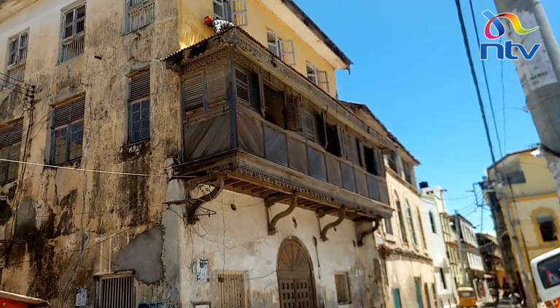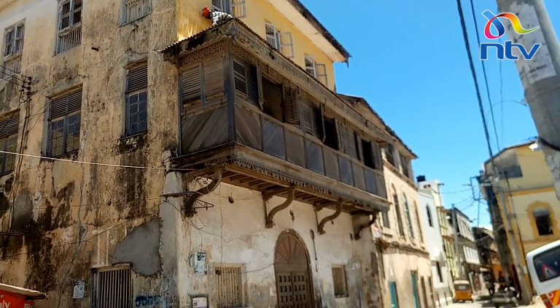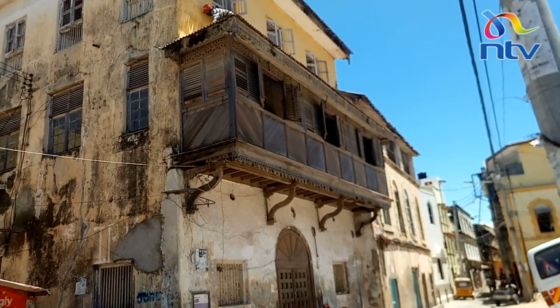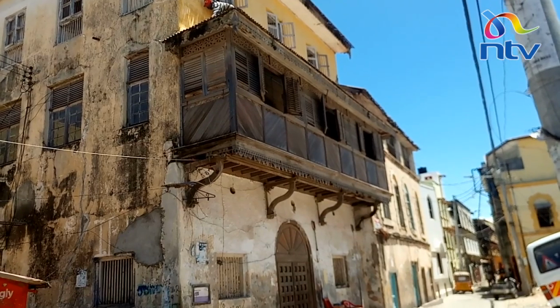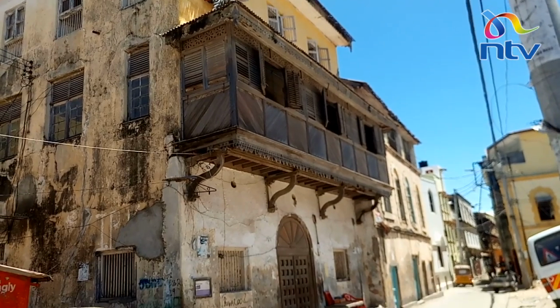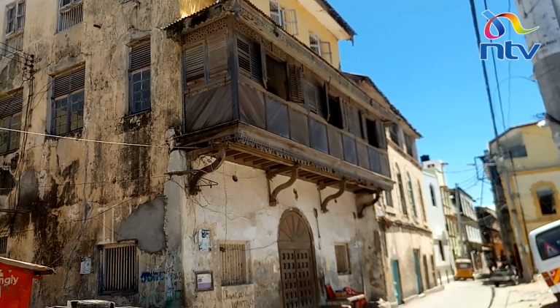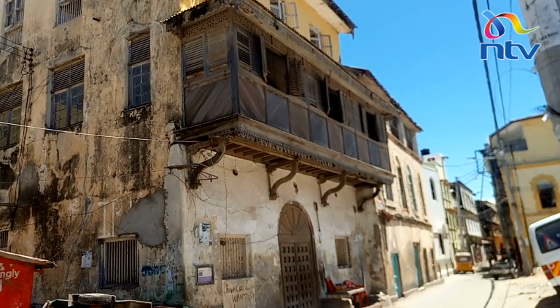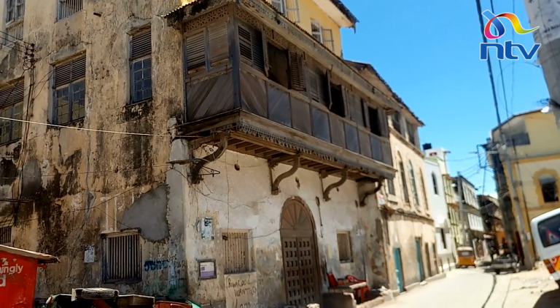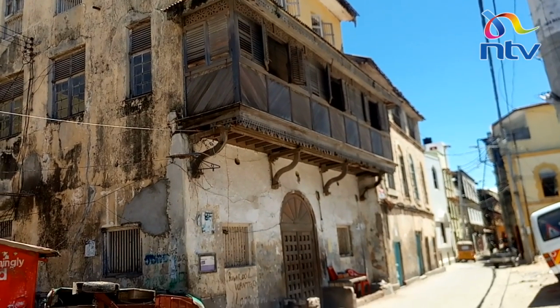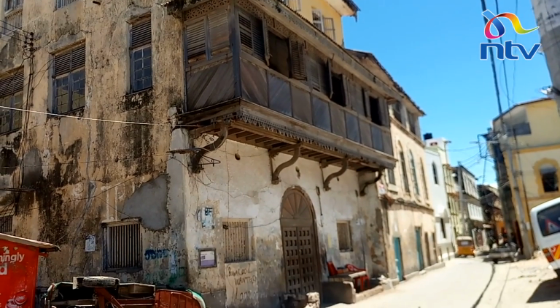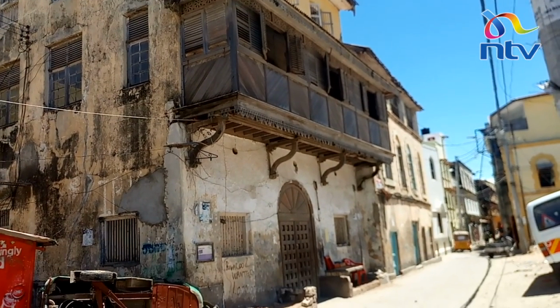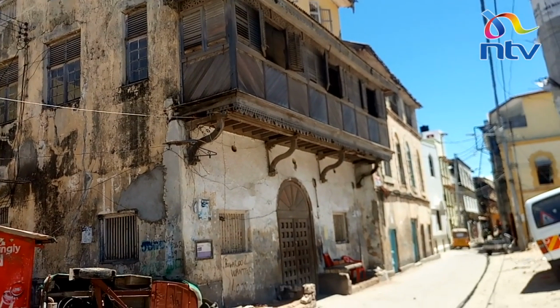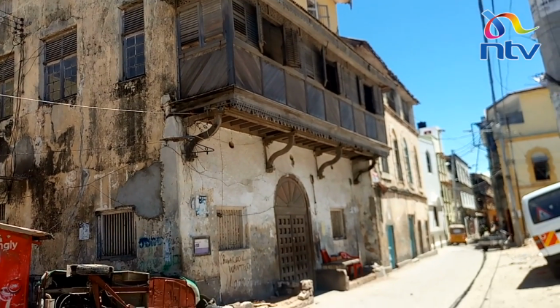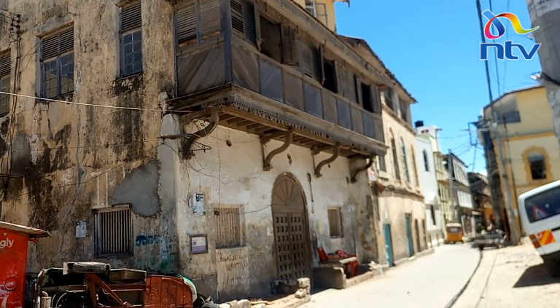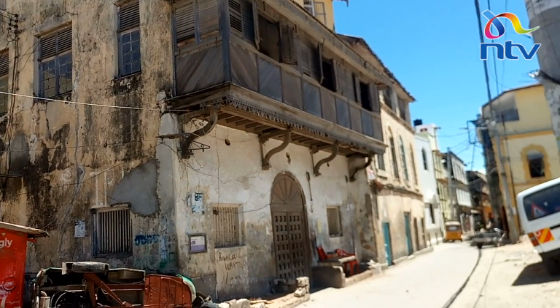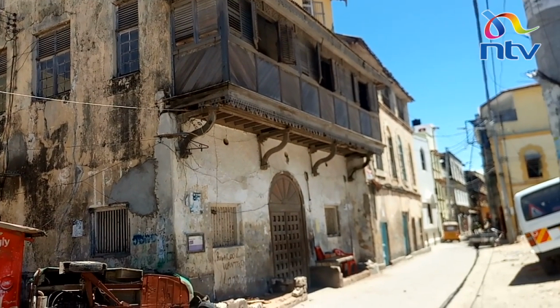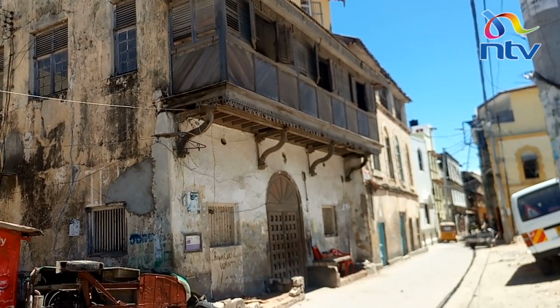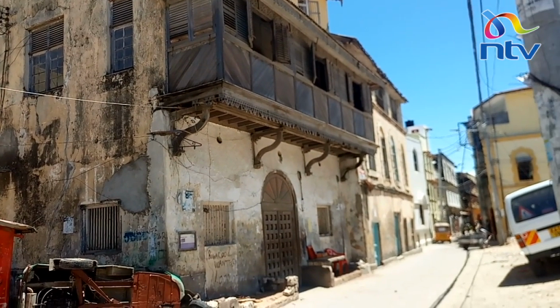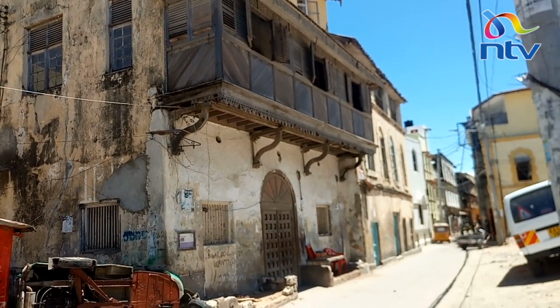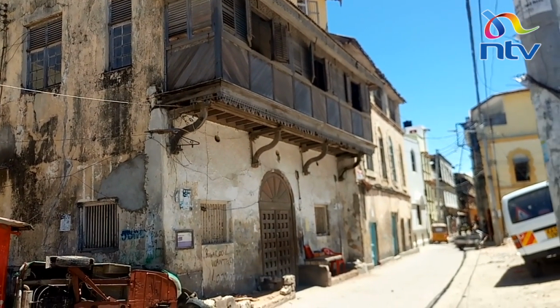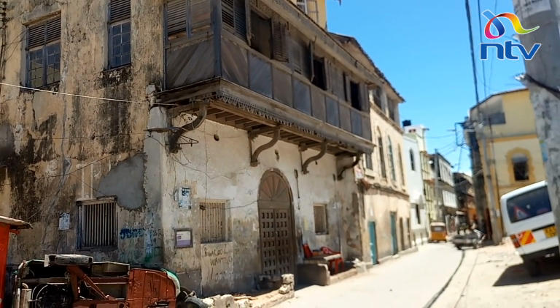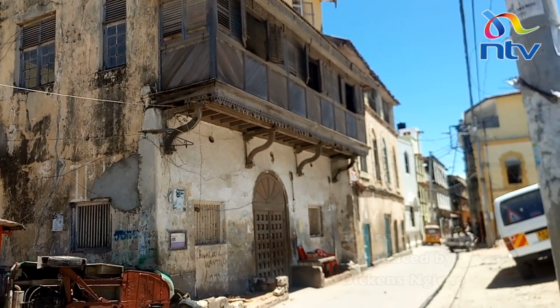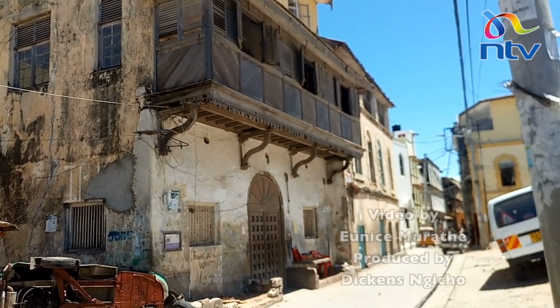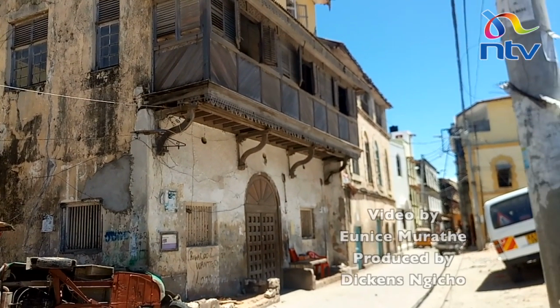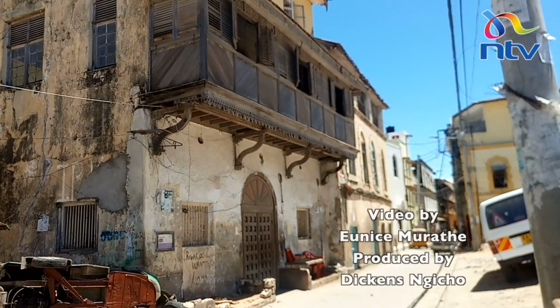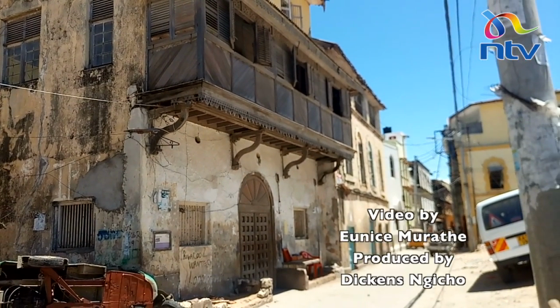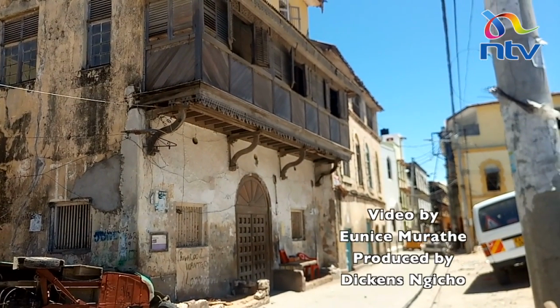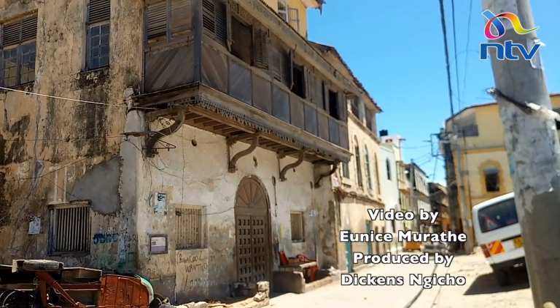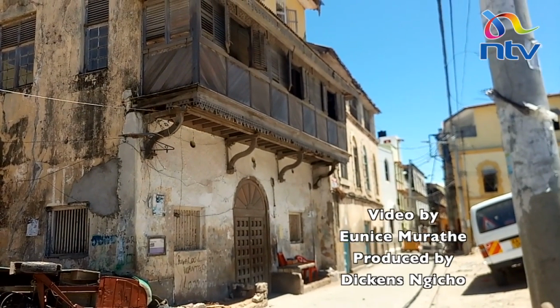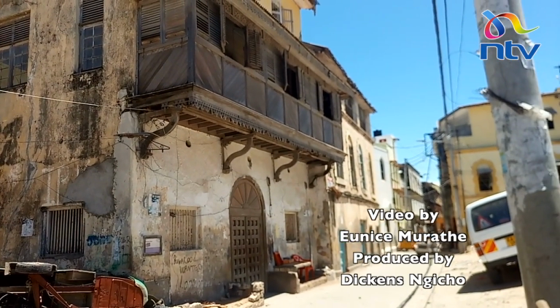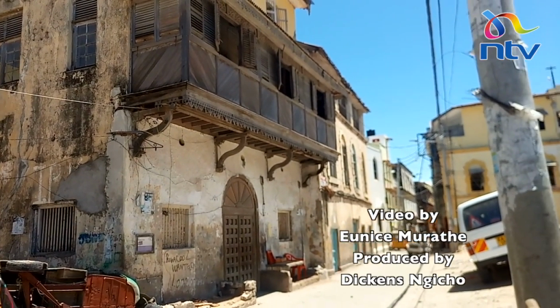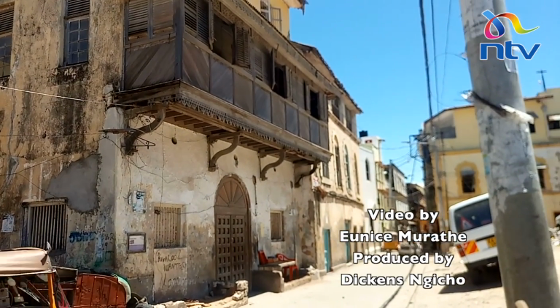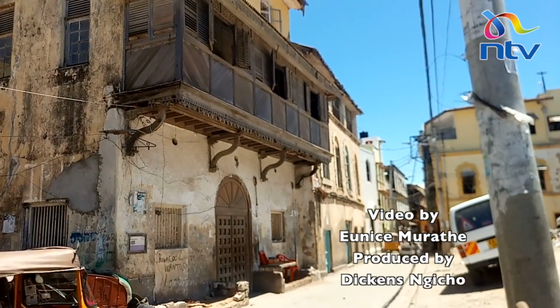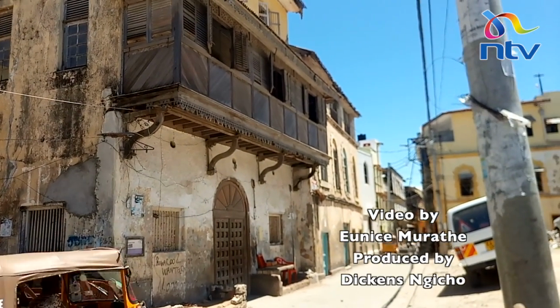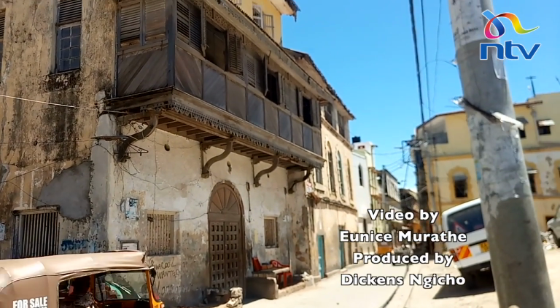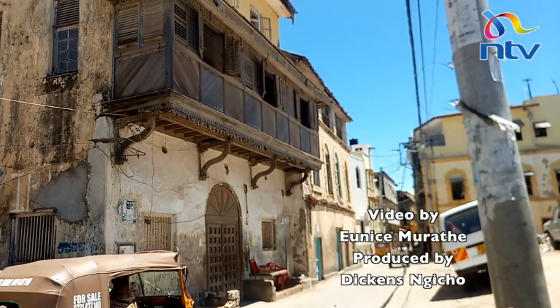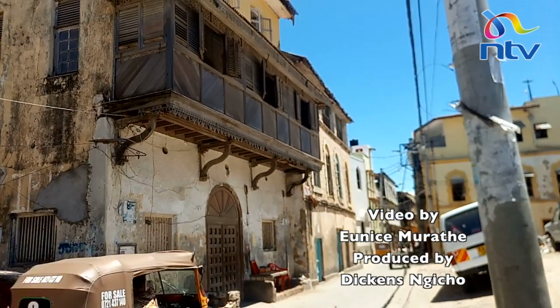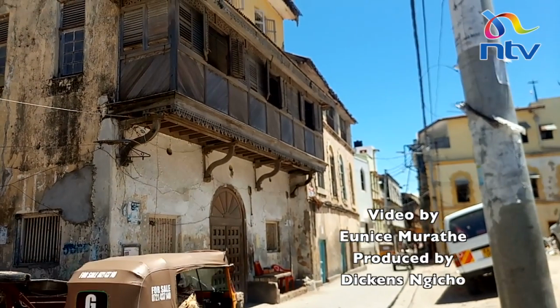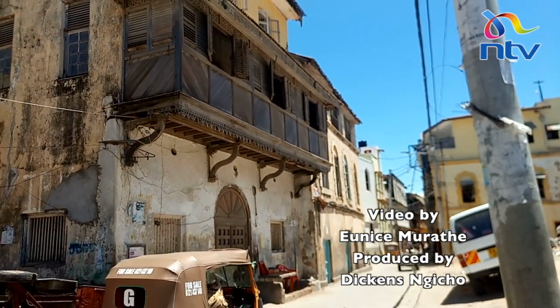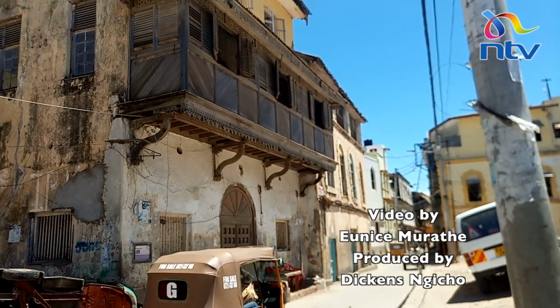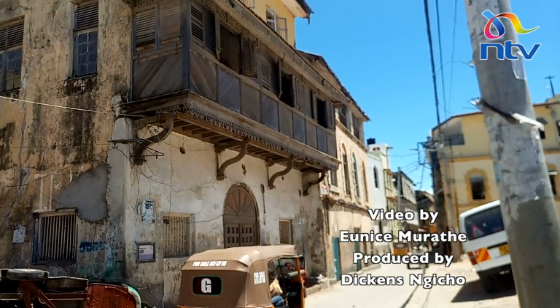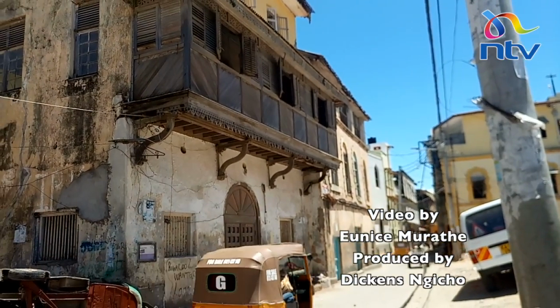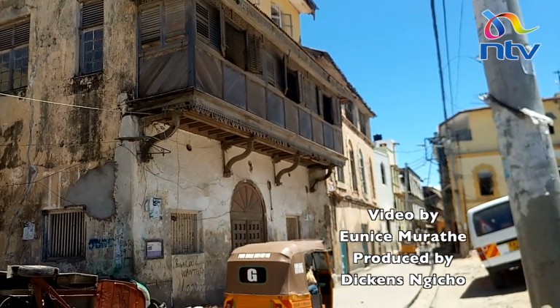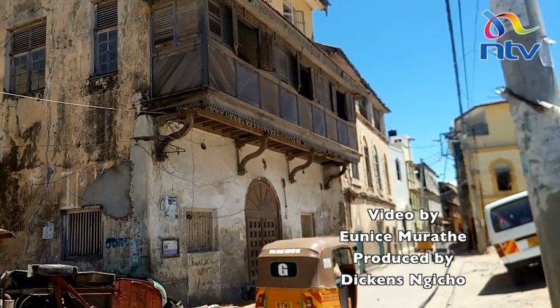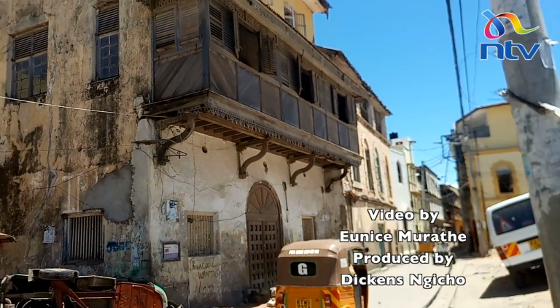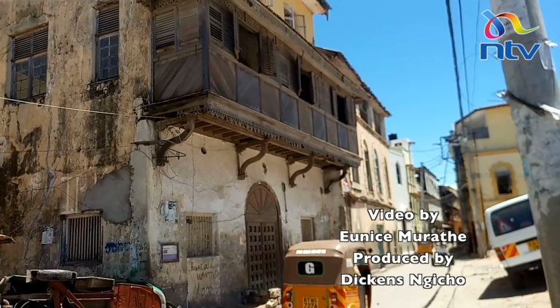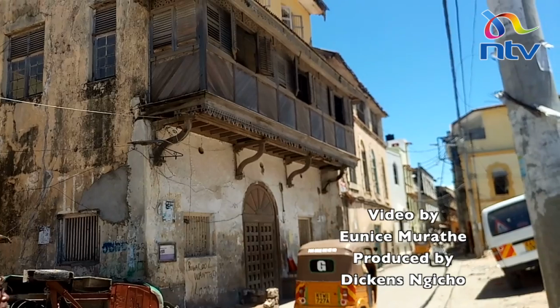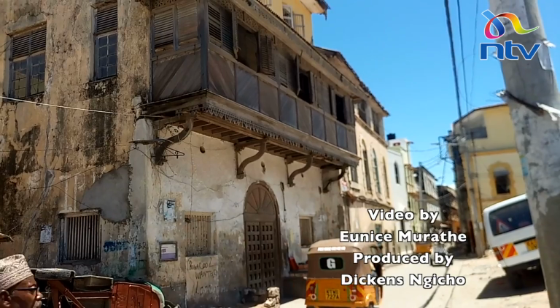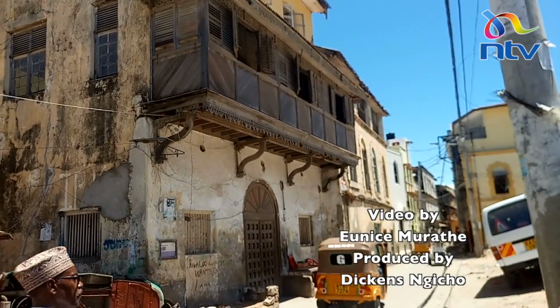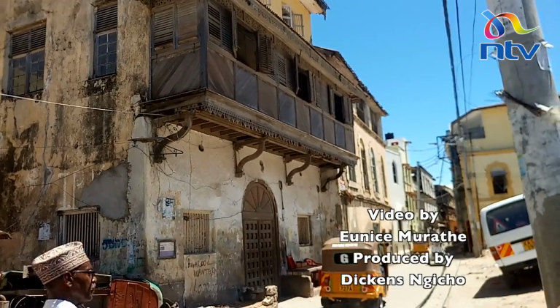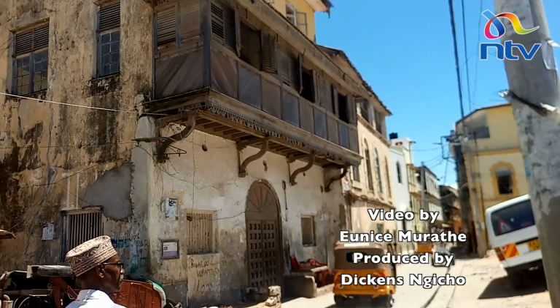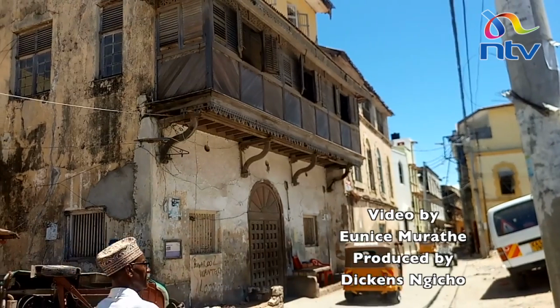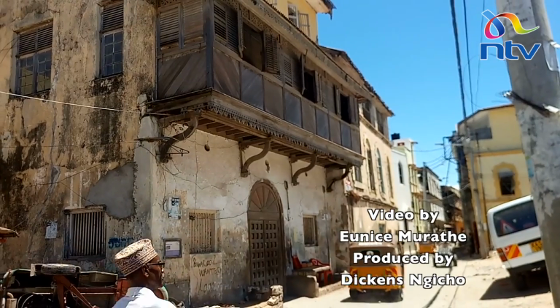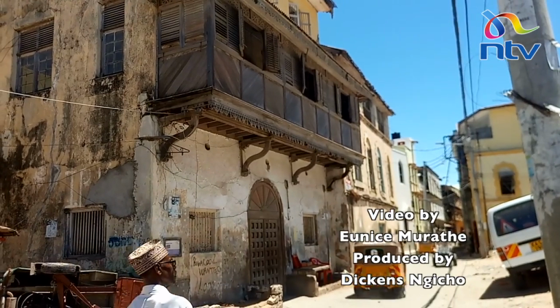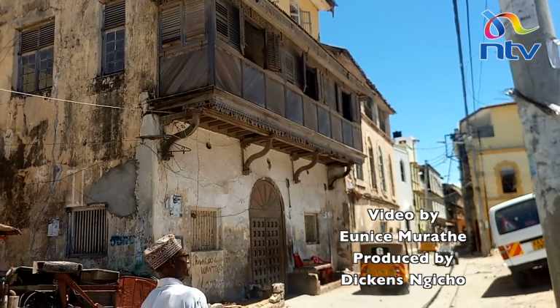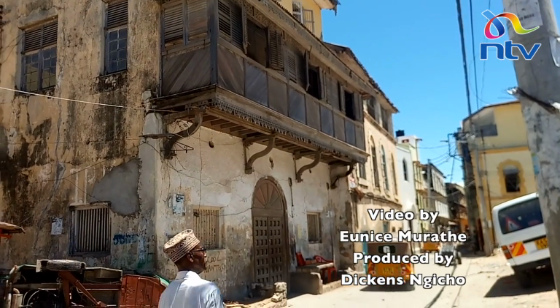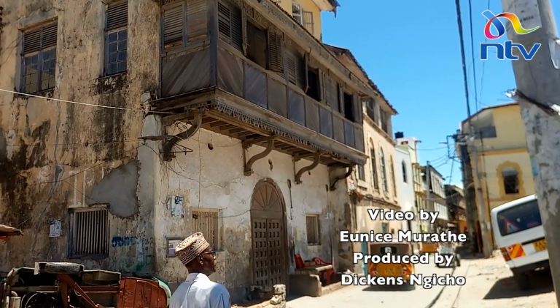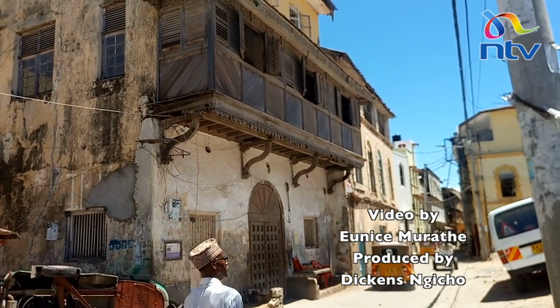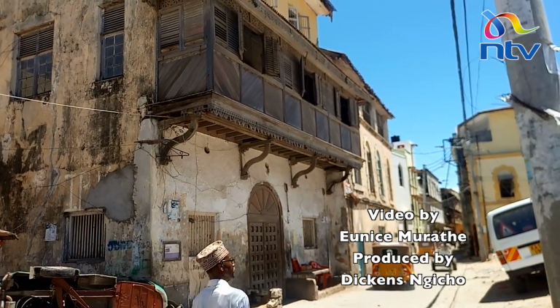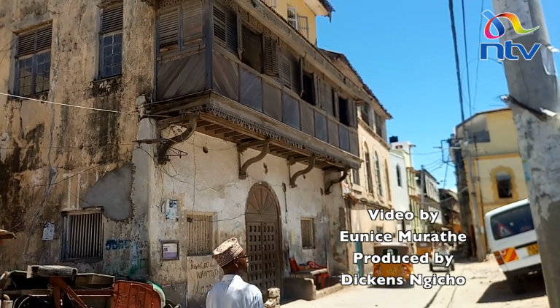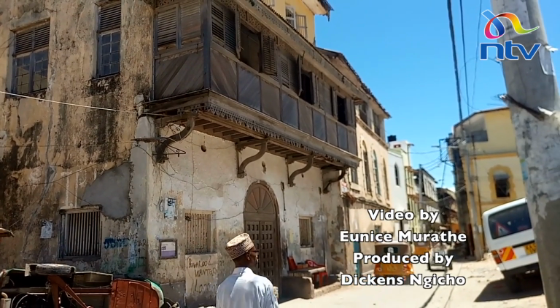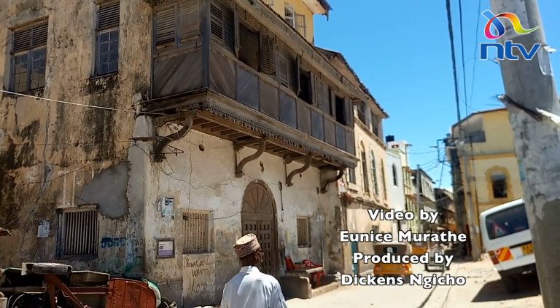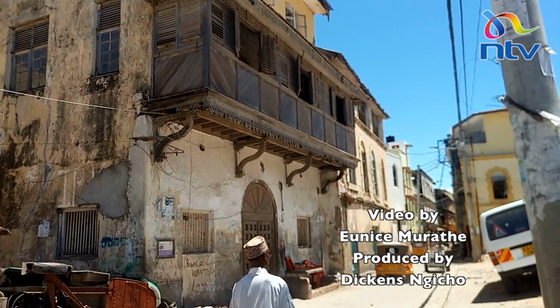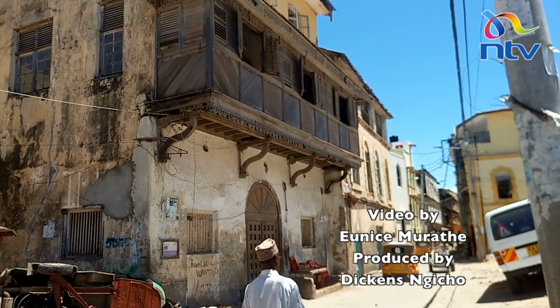Mandiri Mosque, one of the oldest mosques in Mombasa, still stands strong and sits just across the road.